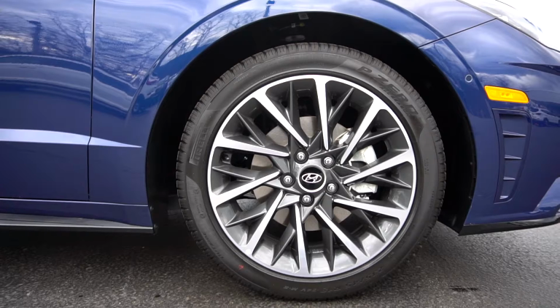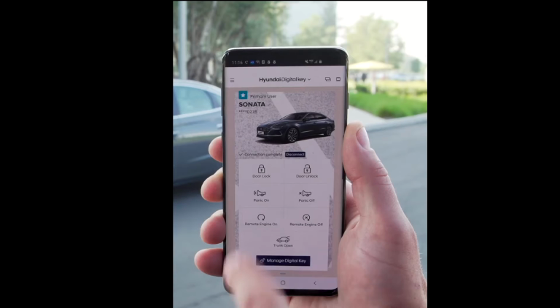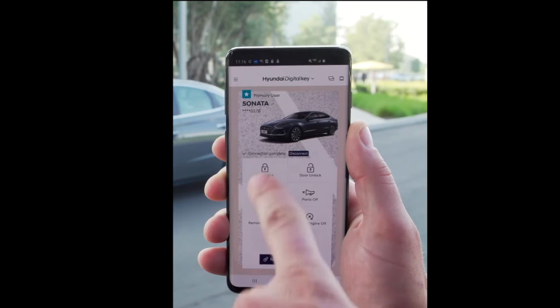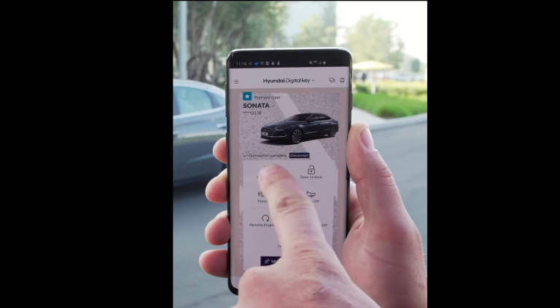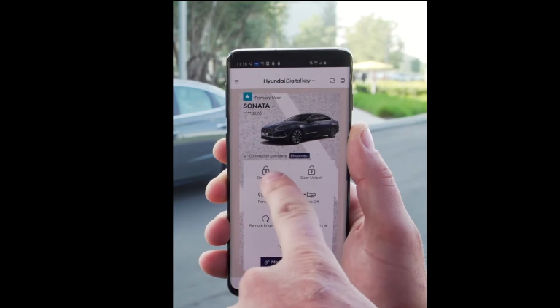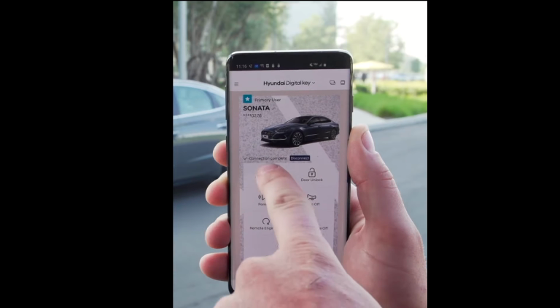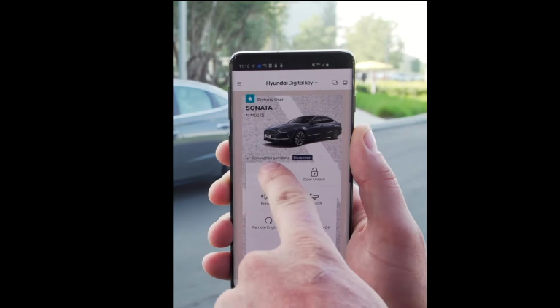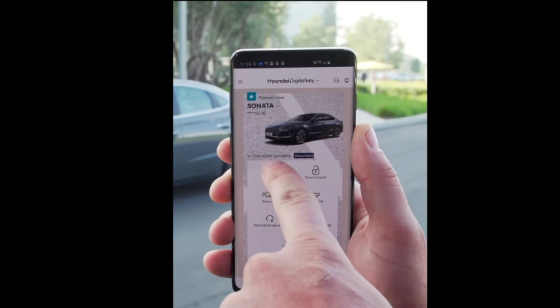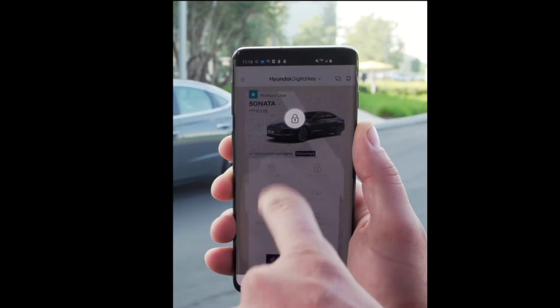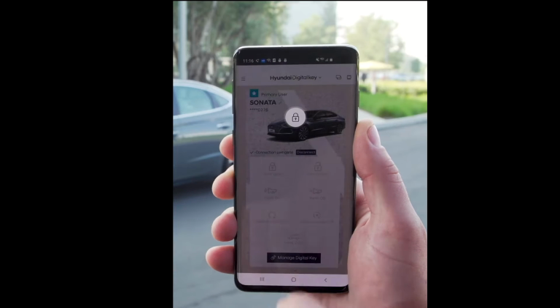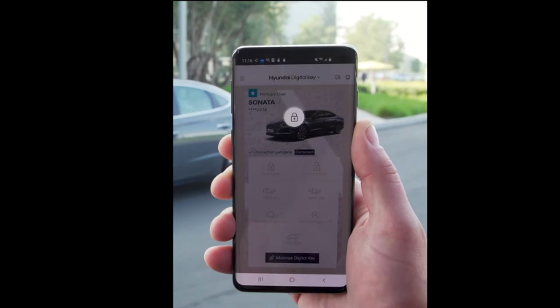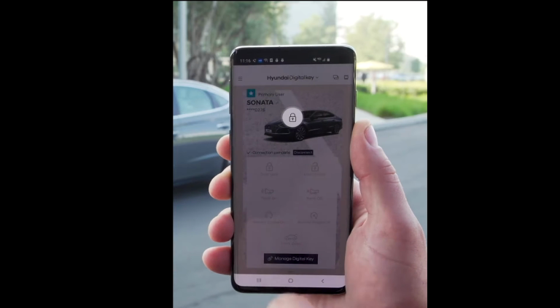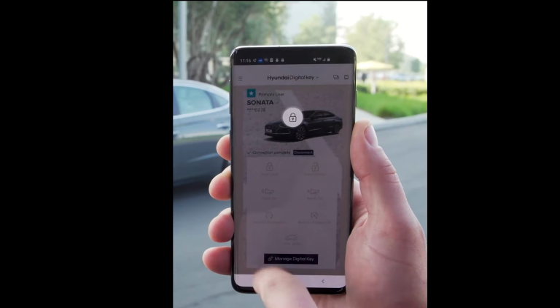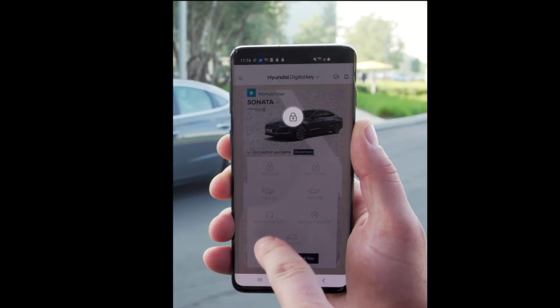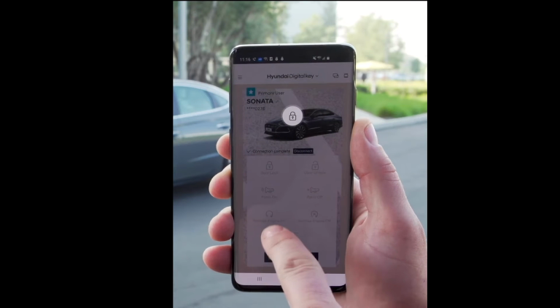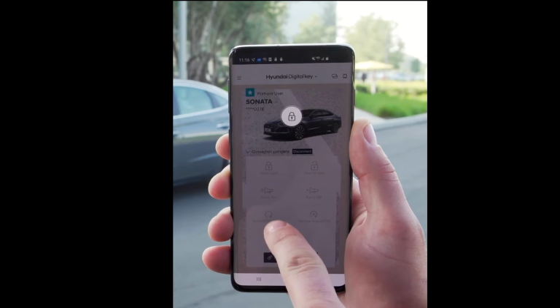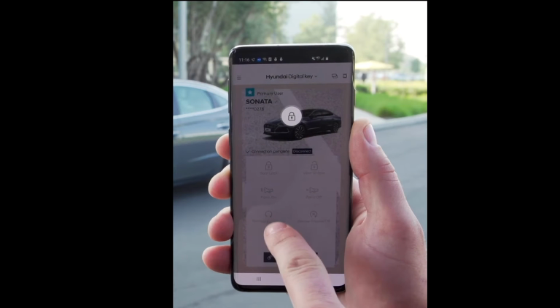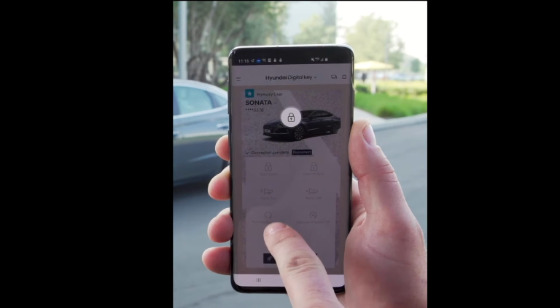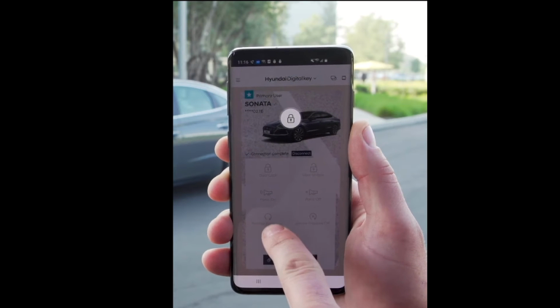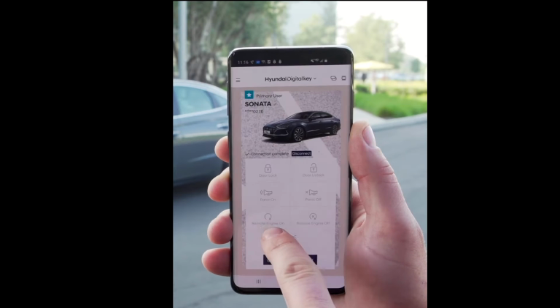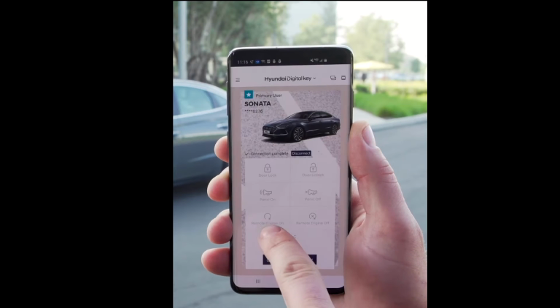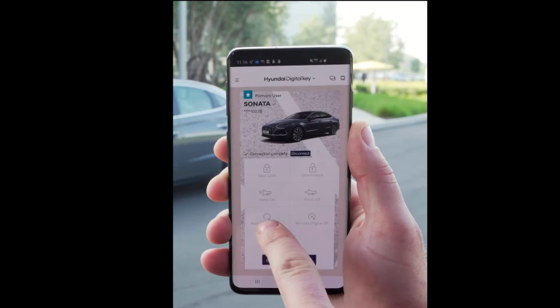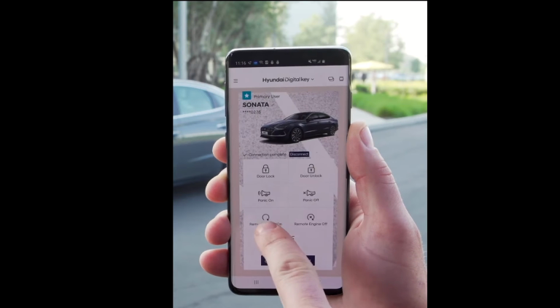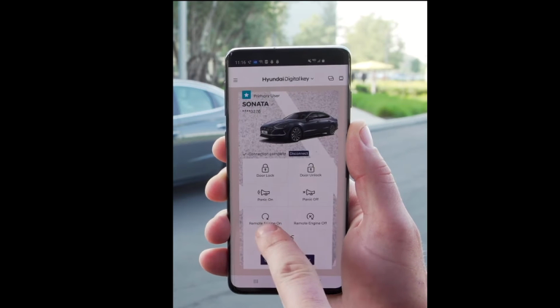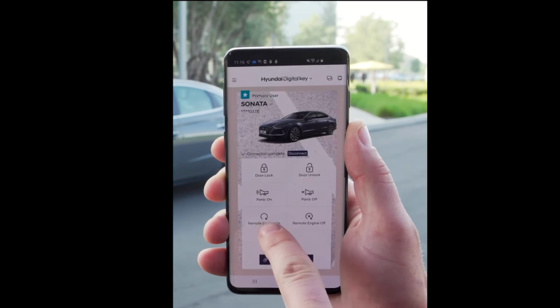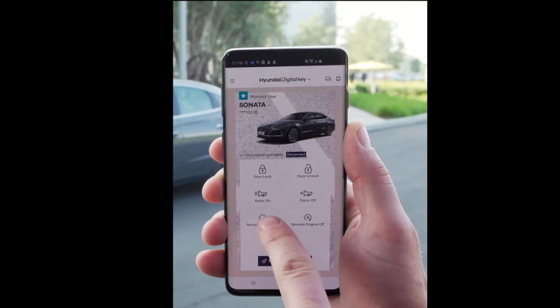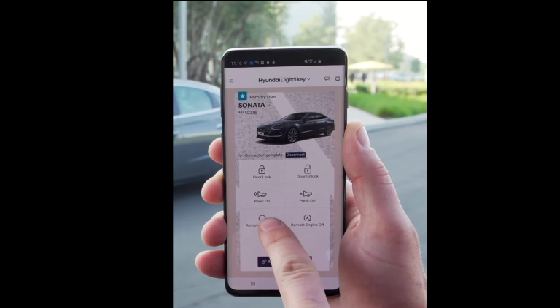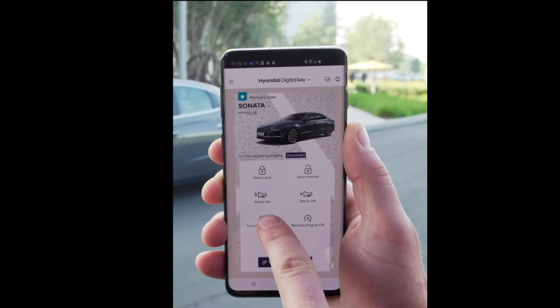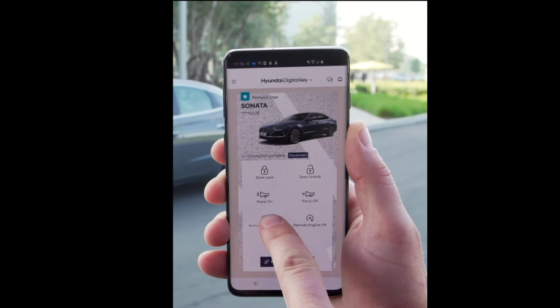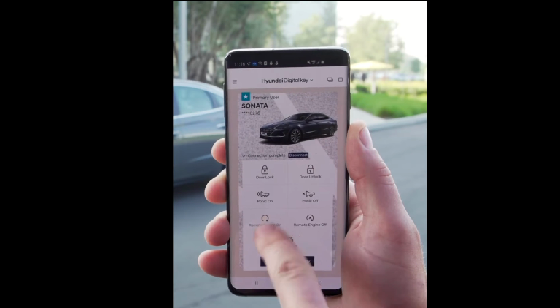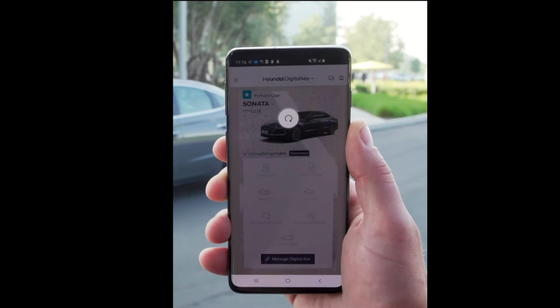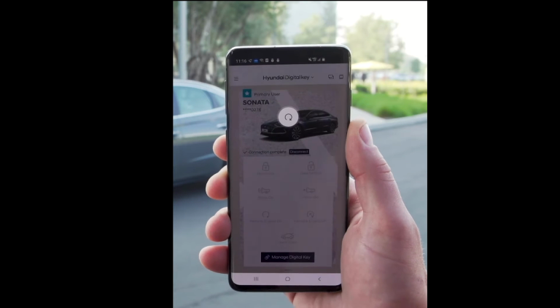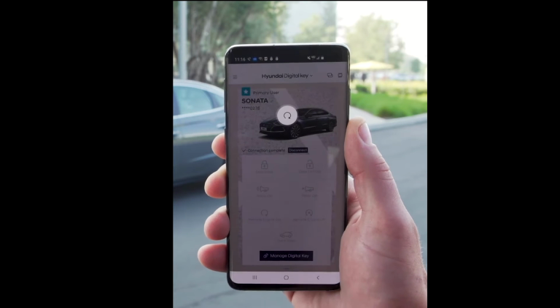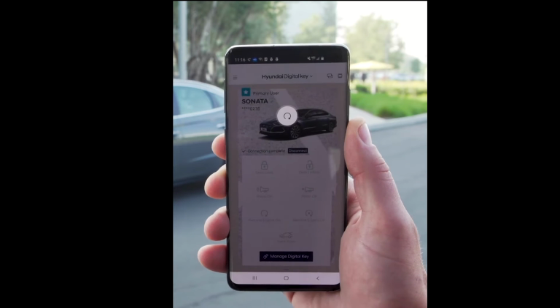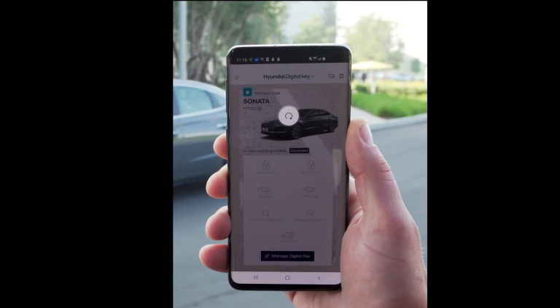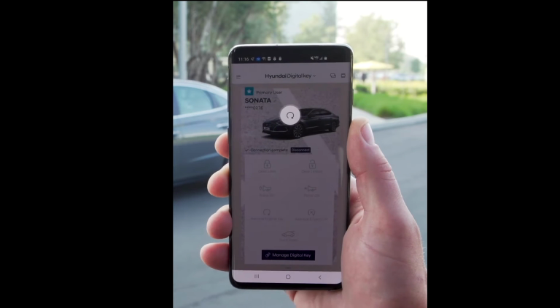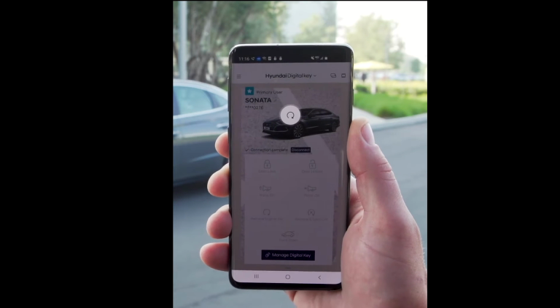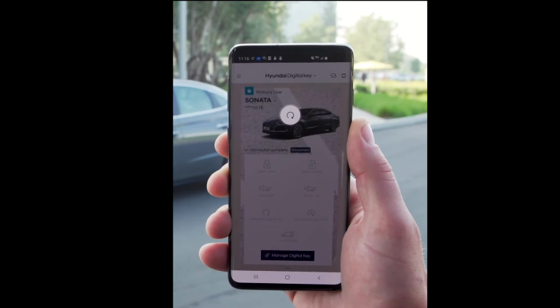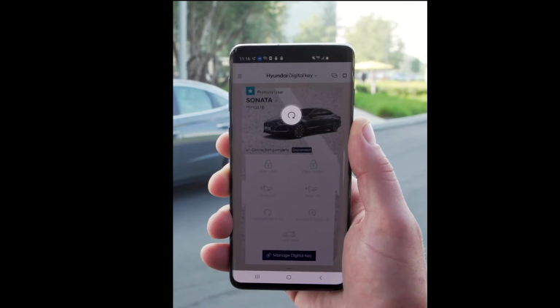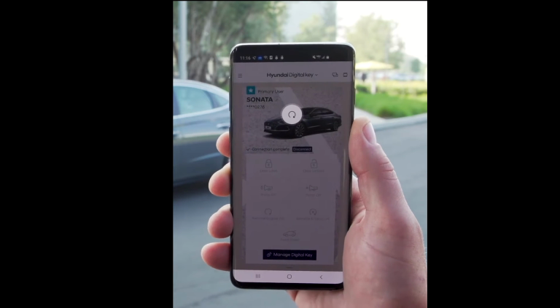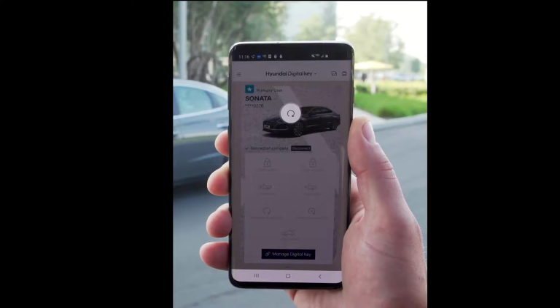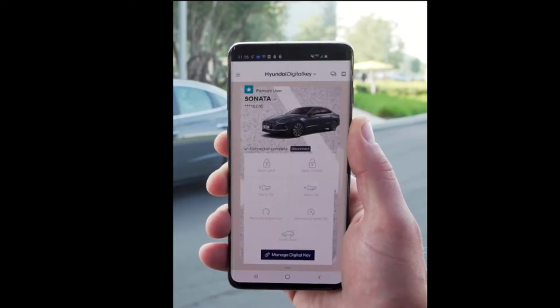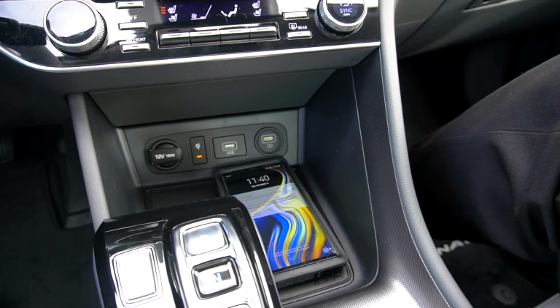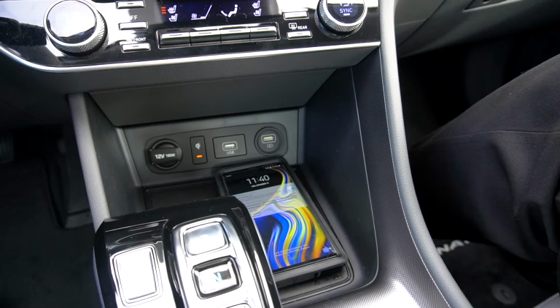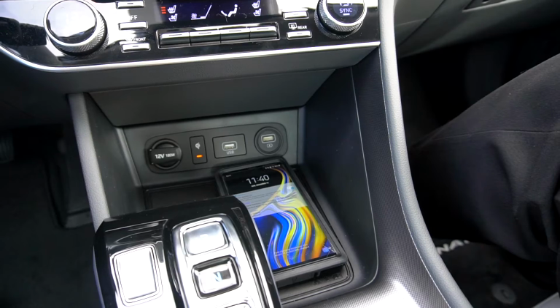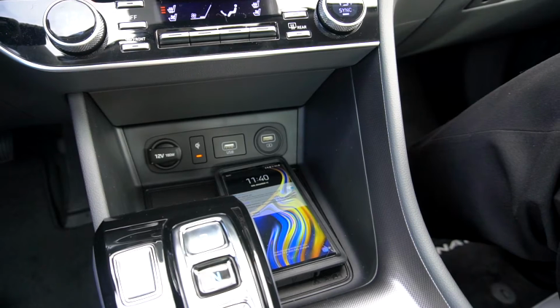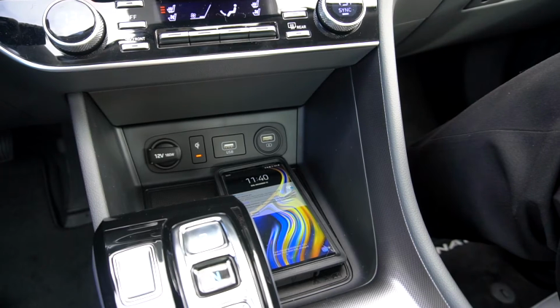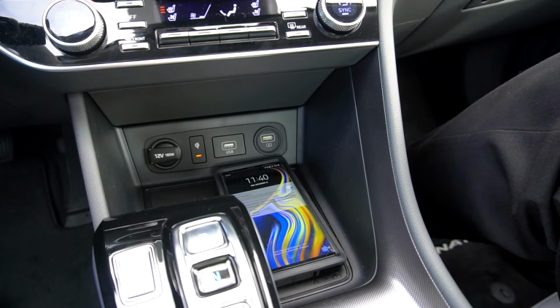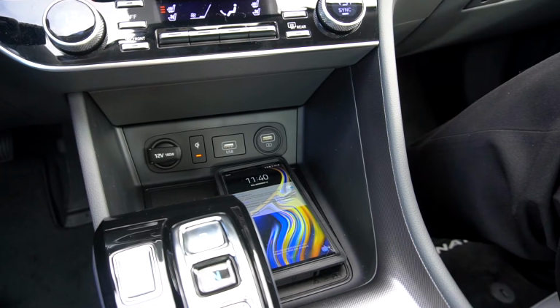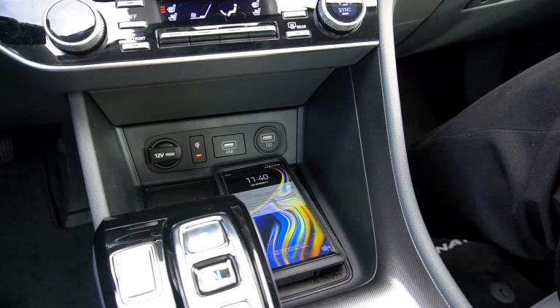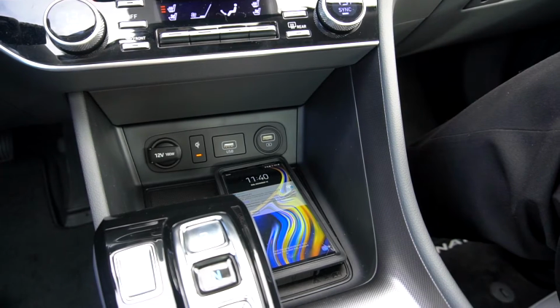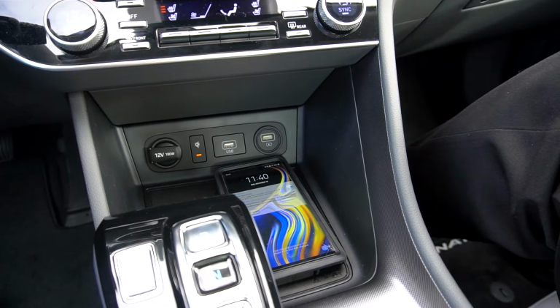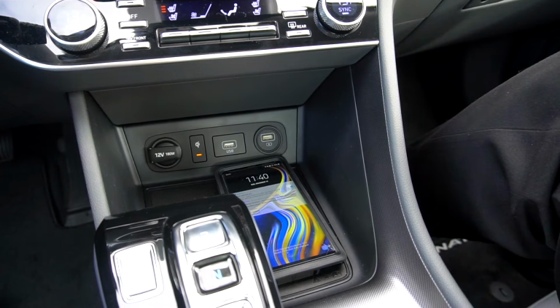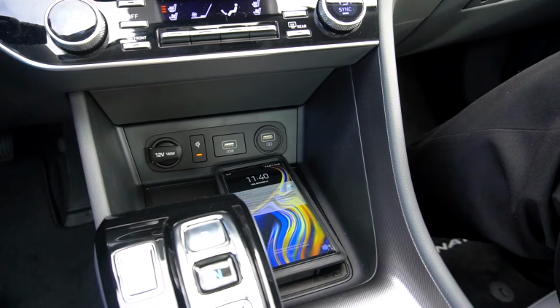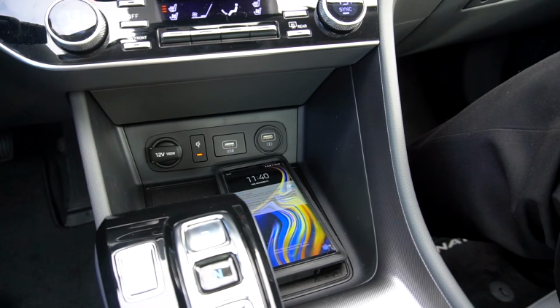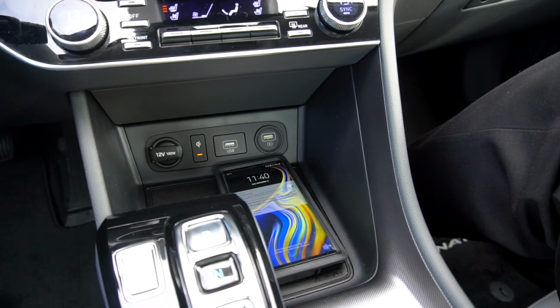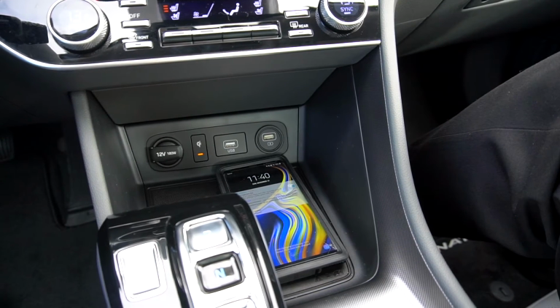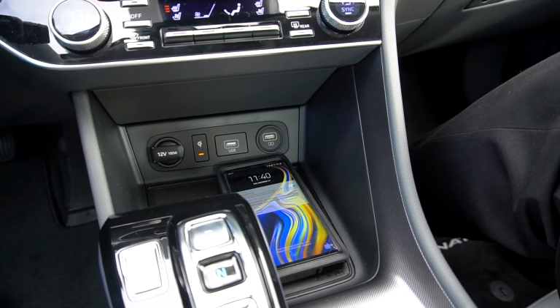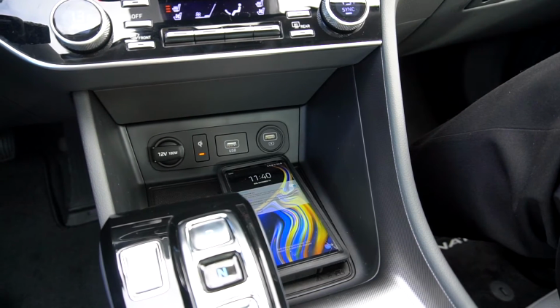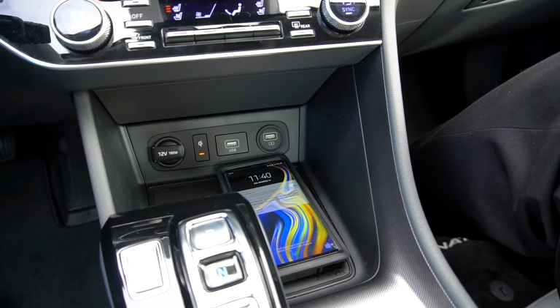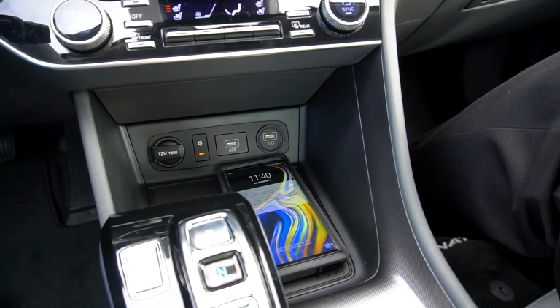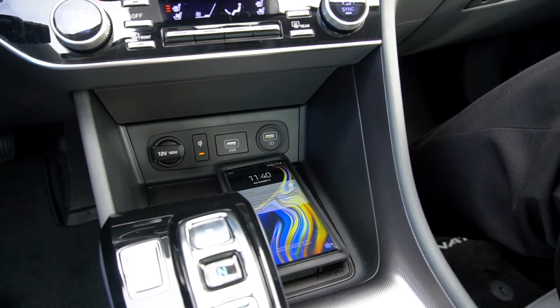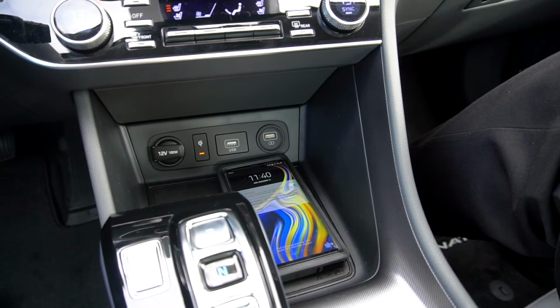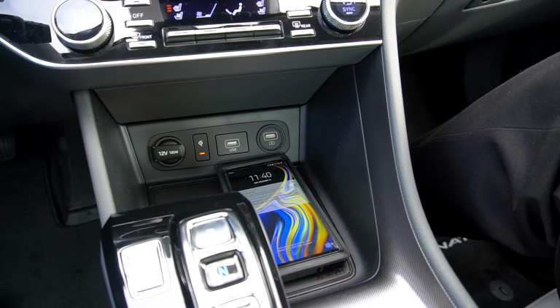This car is connected like never before. You can unlock and start your car from your phone, you can charge your phone wirelessly, and your car can park itself.